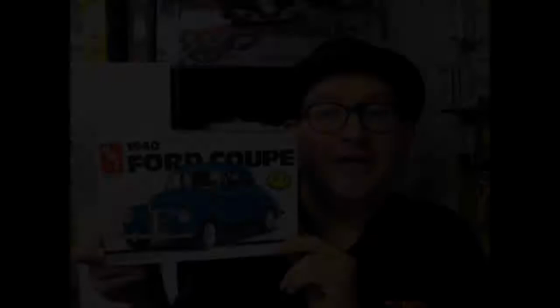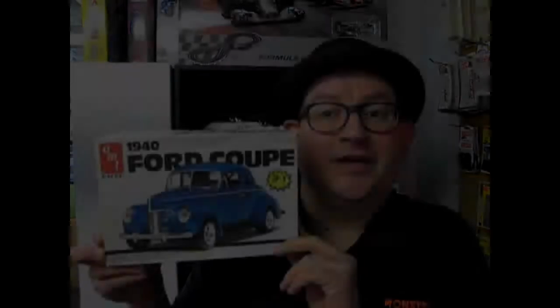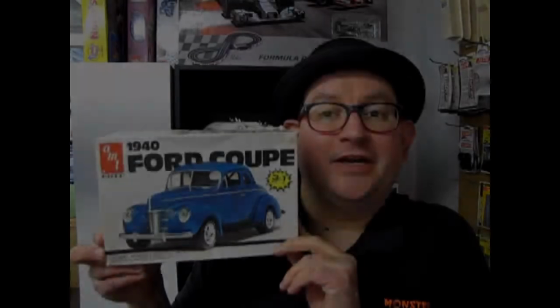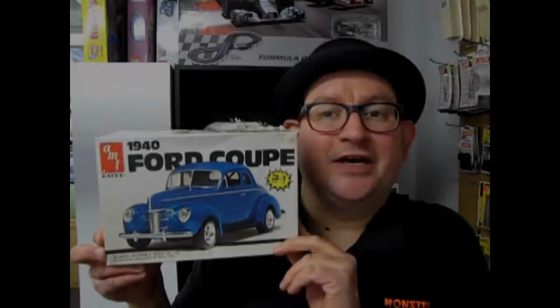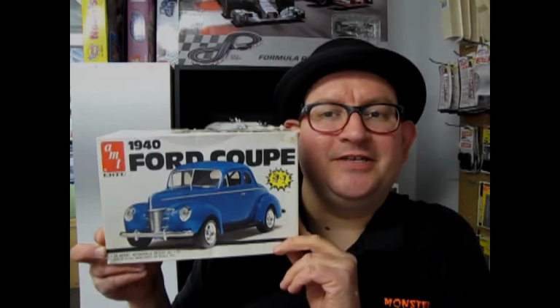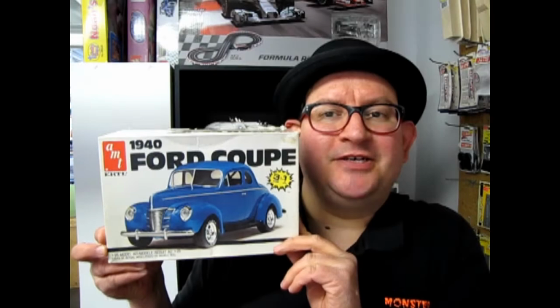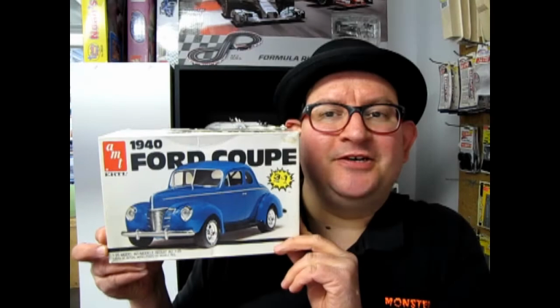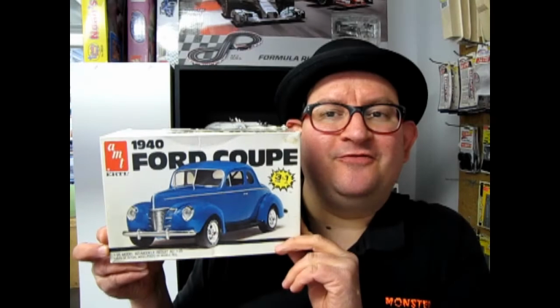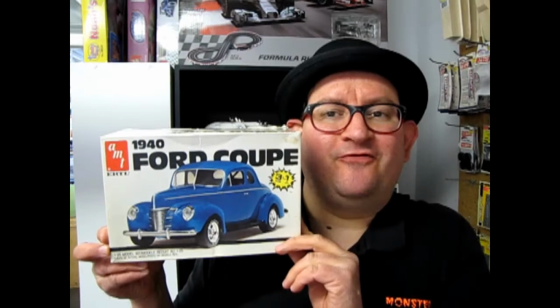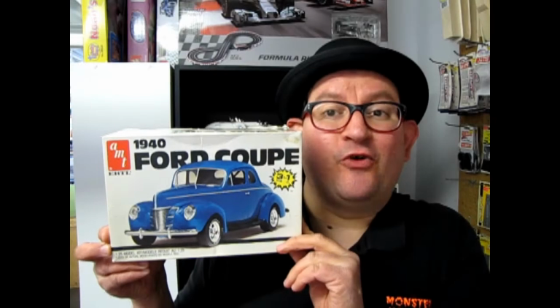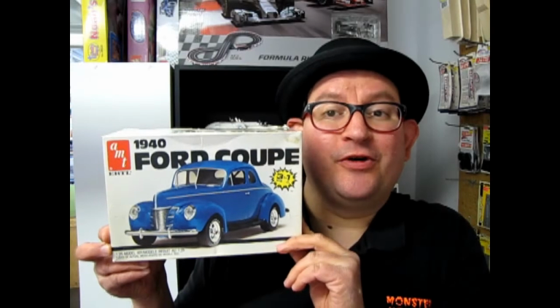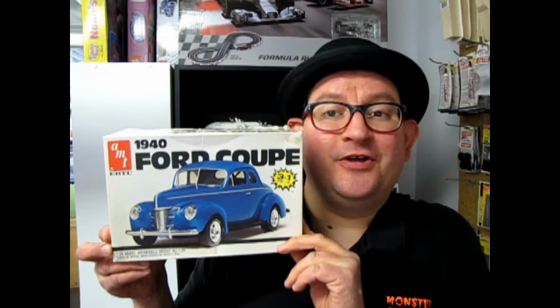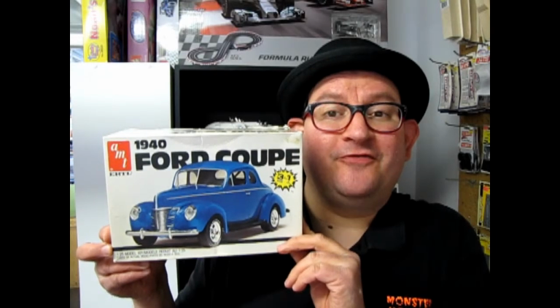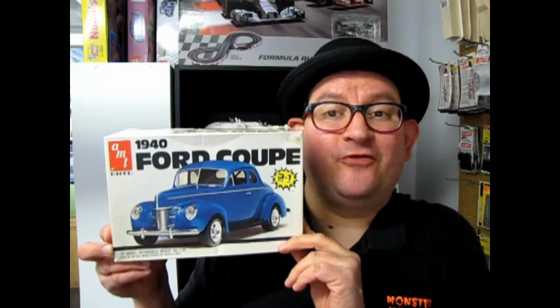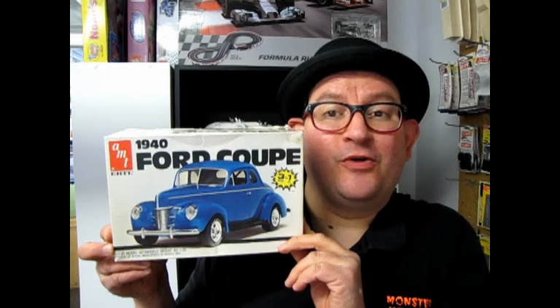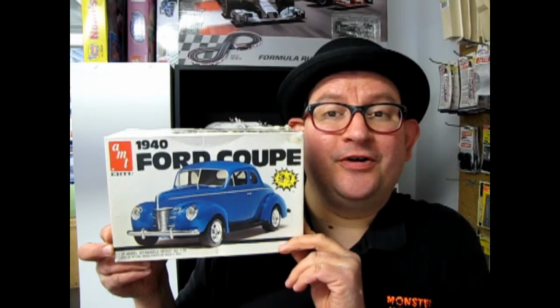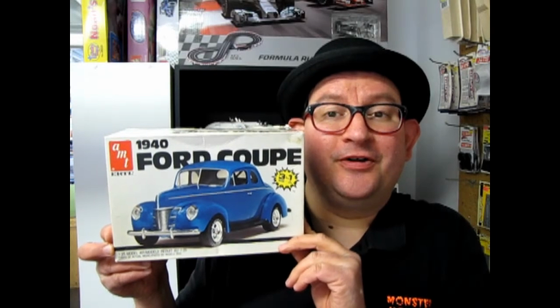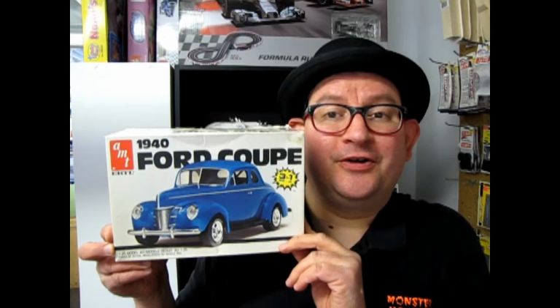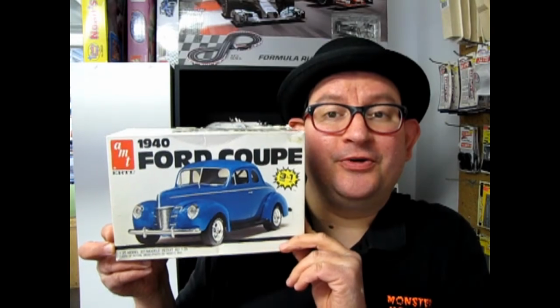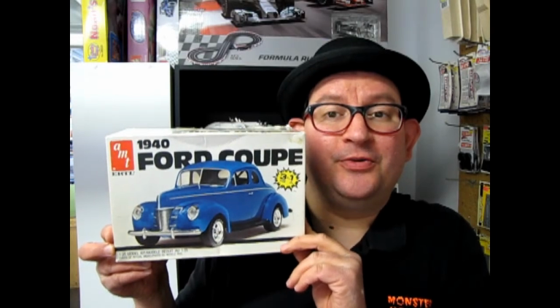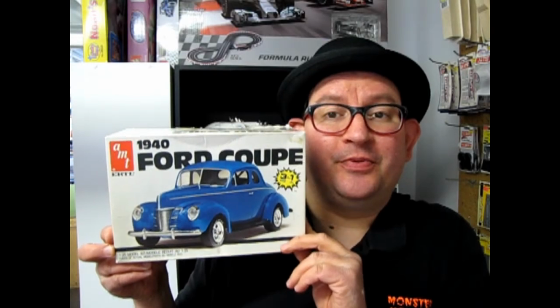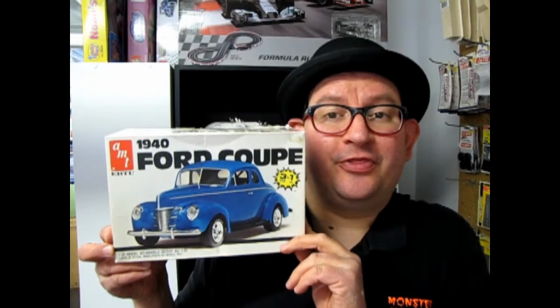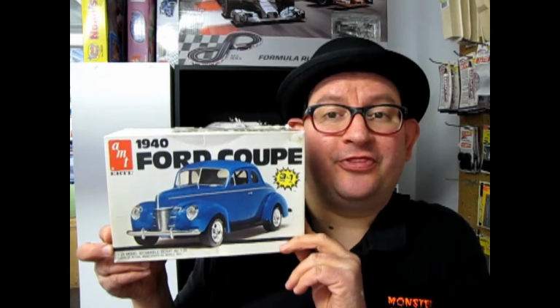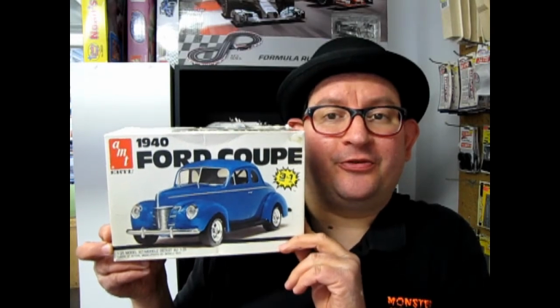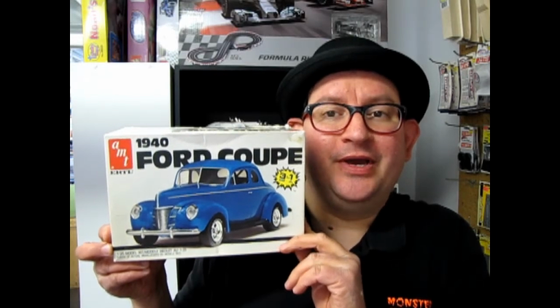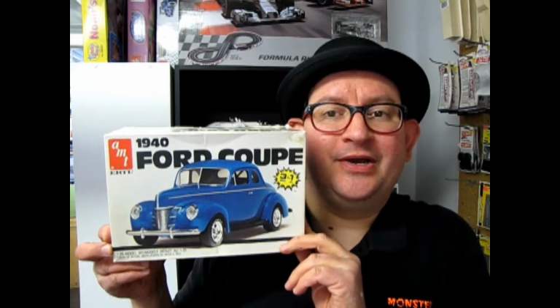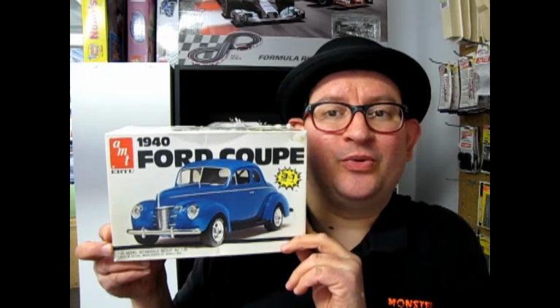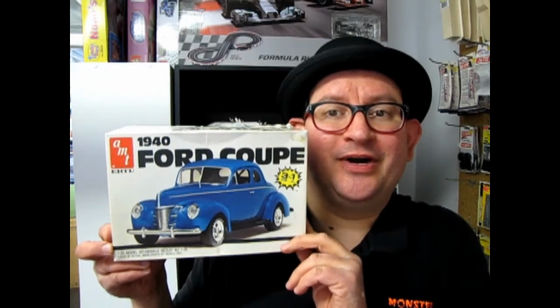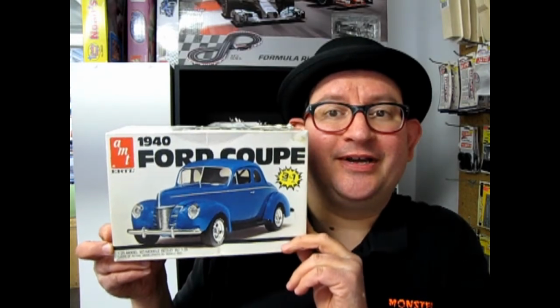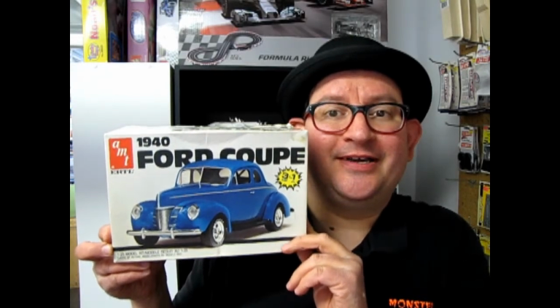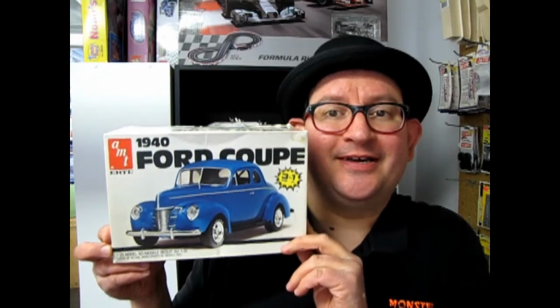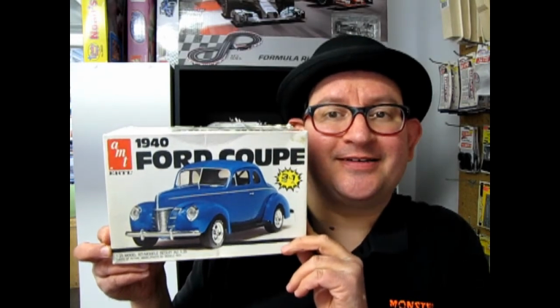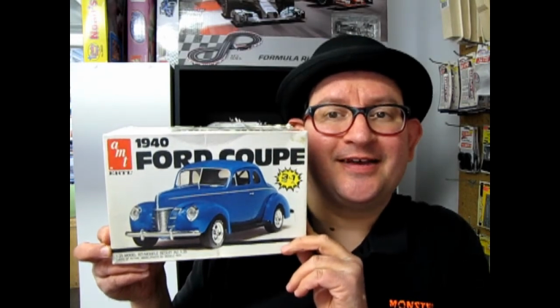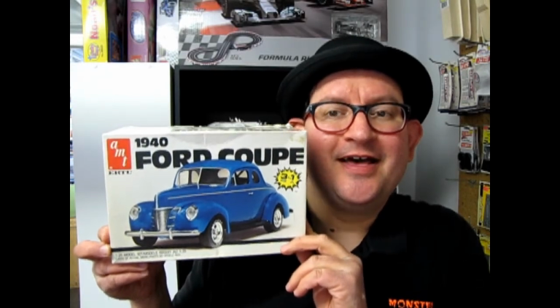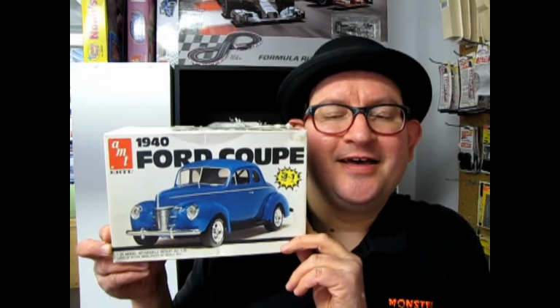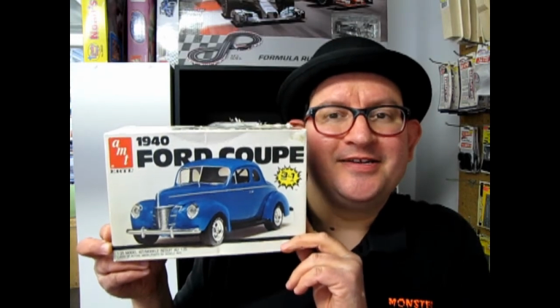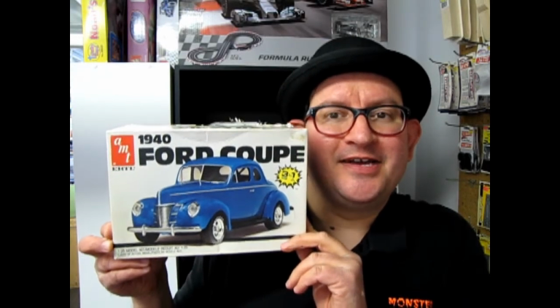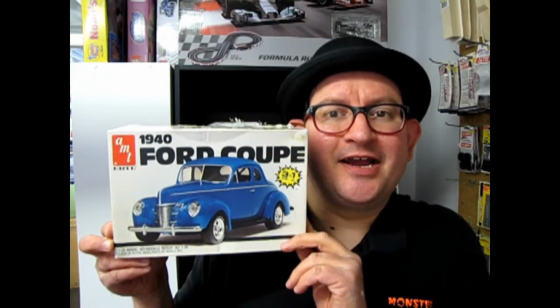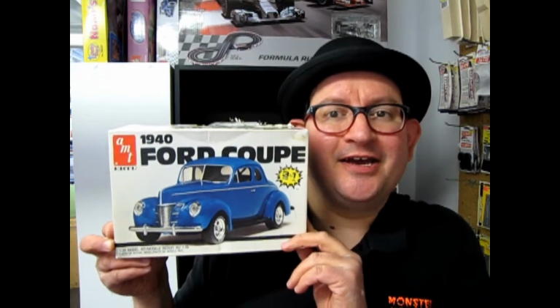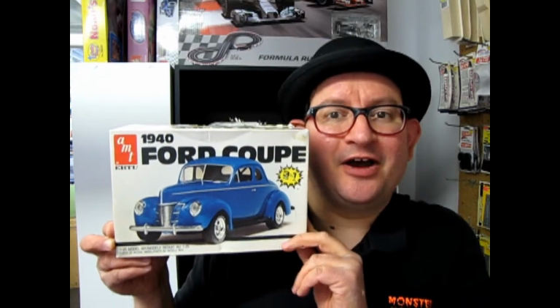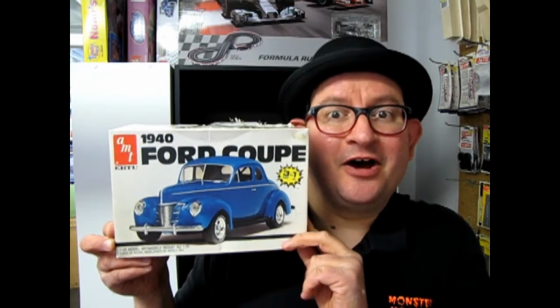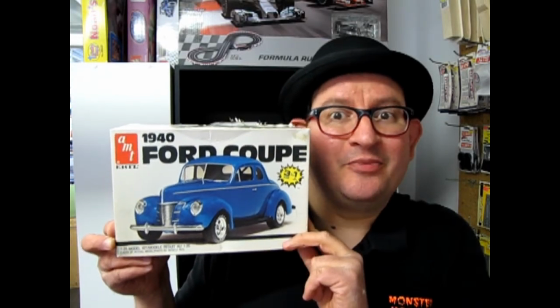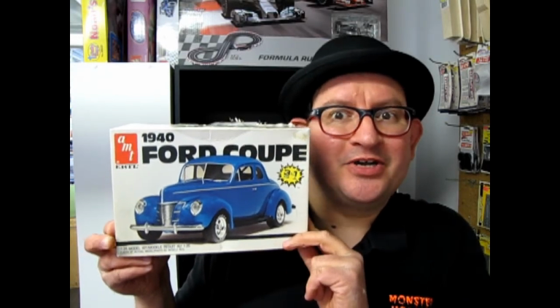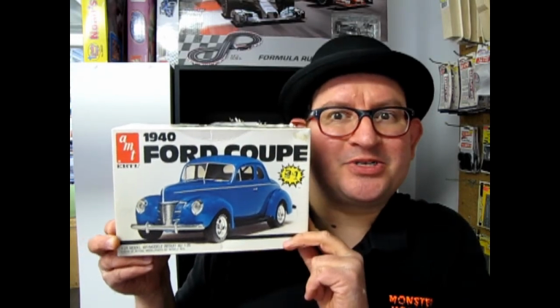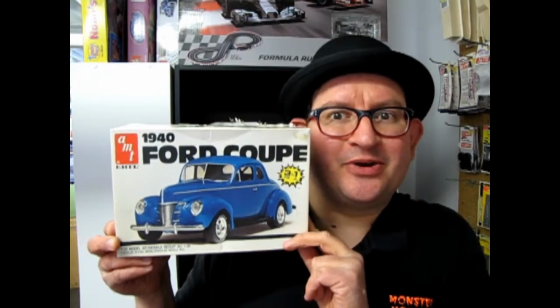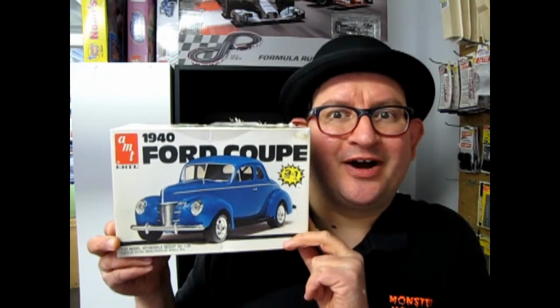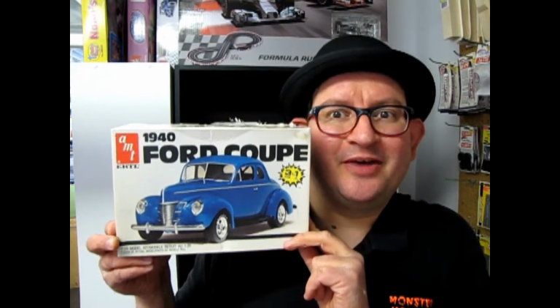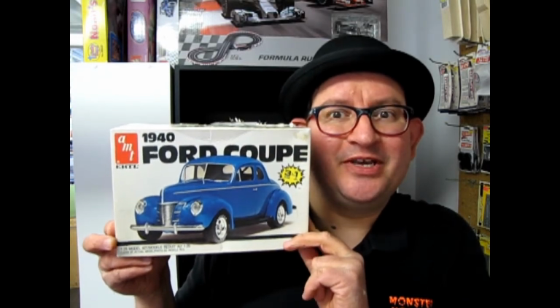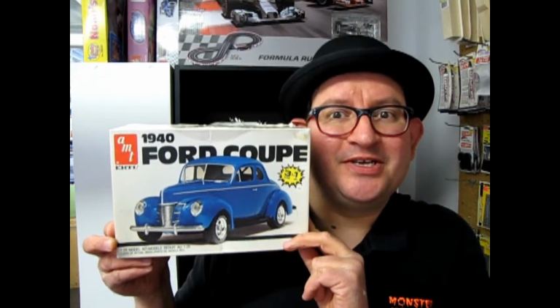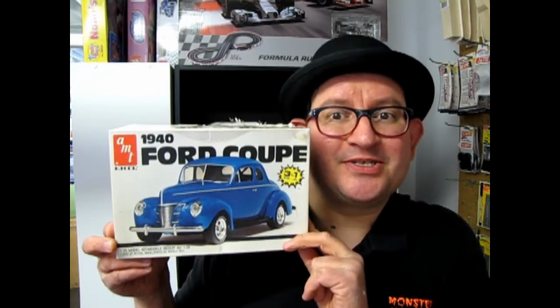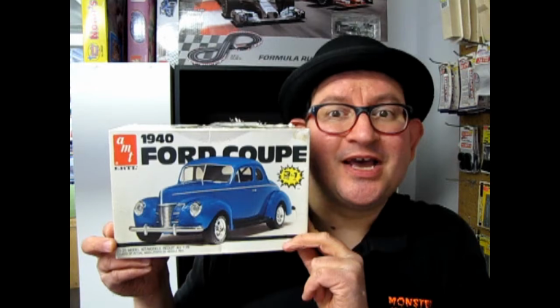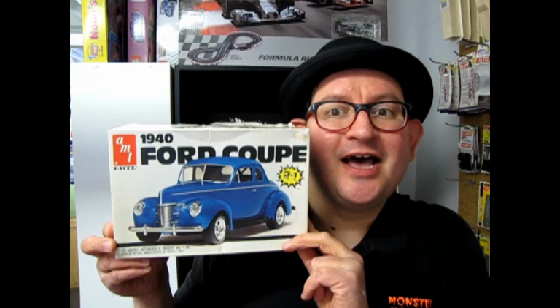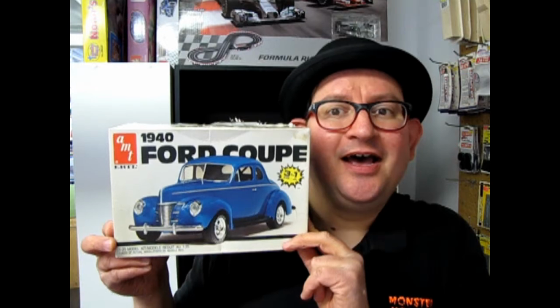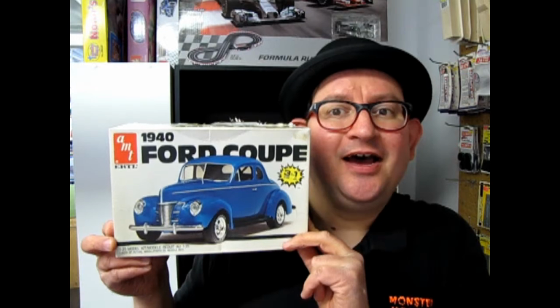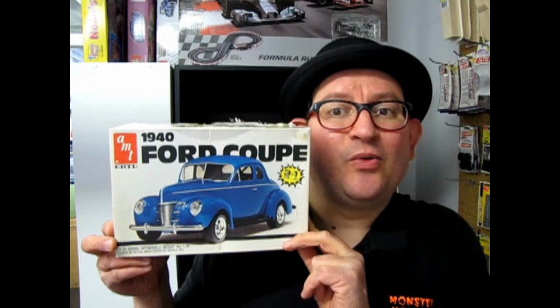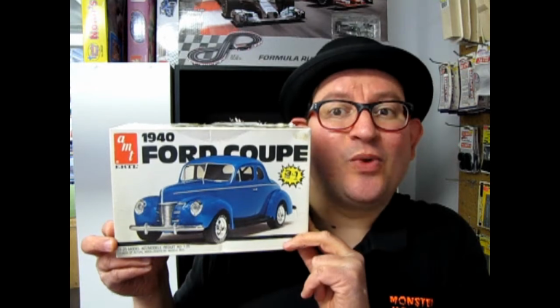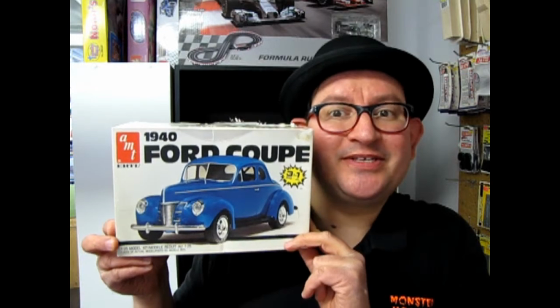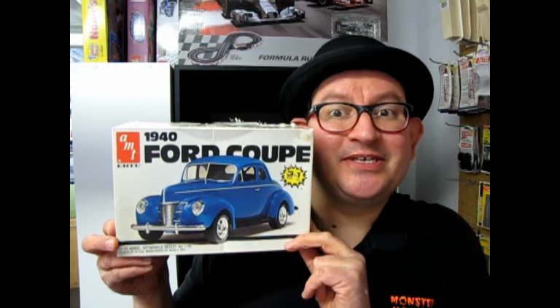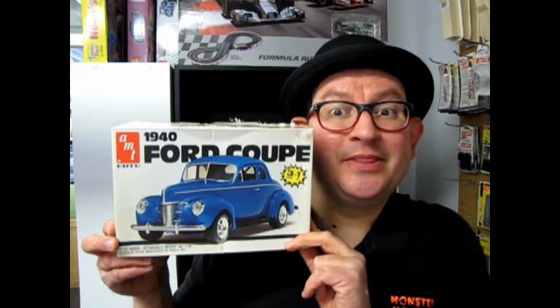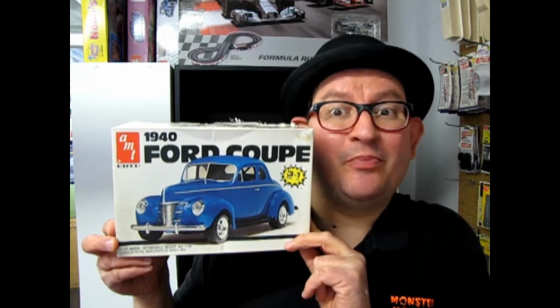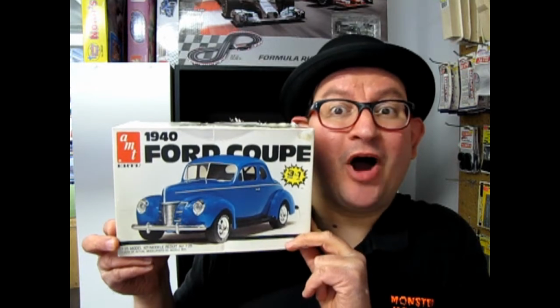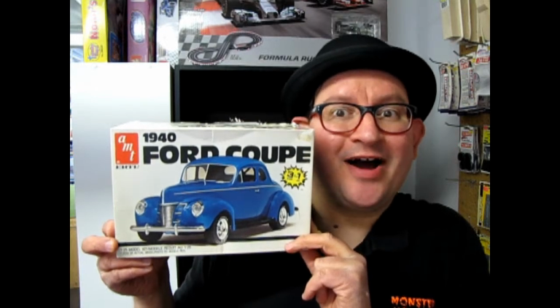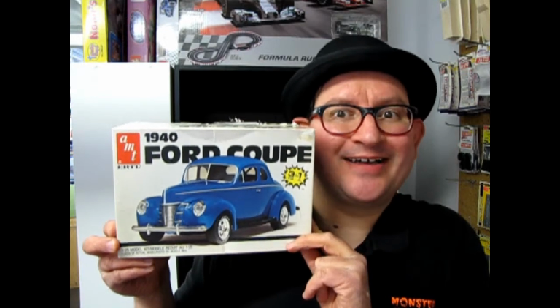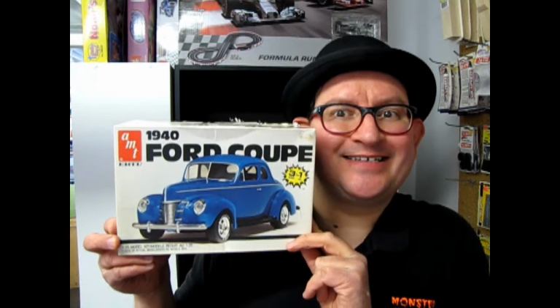The 1940 Ford Coupe 3-in-1 kit, tonight on Monster Hobbies — What's in the Box?